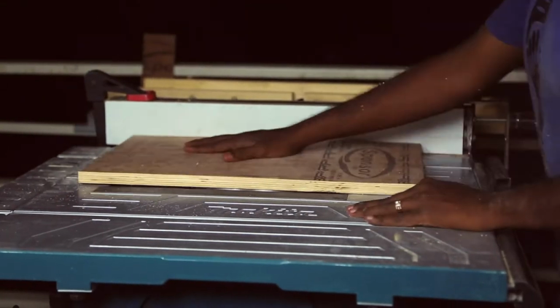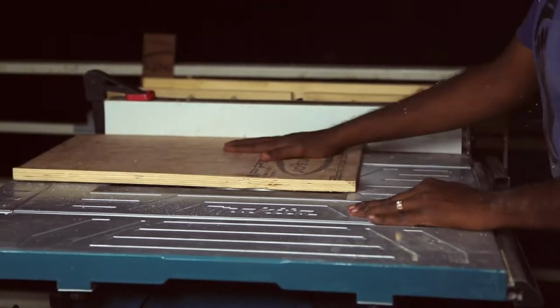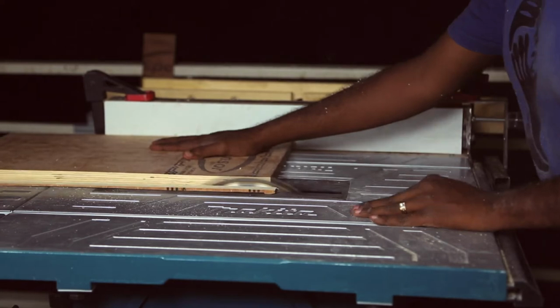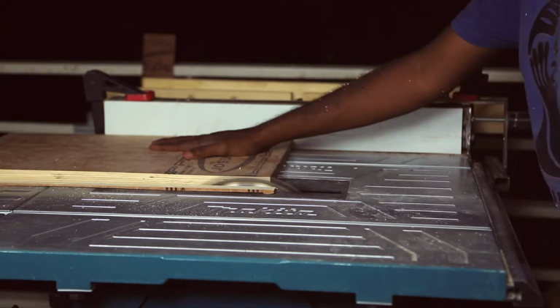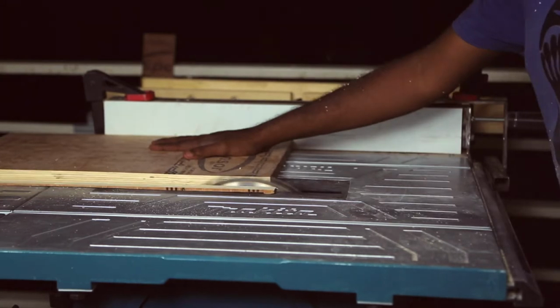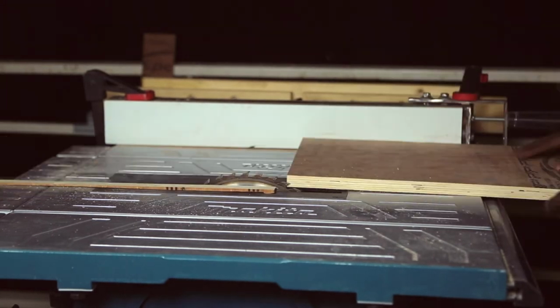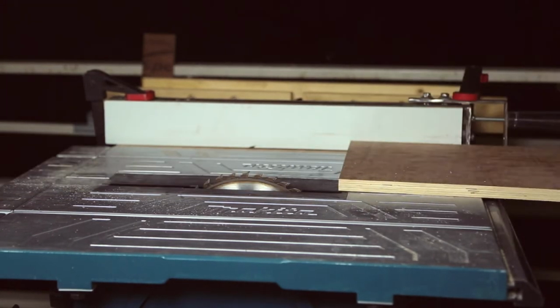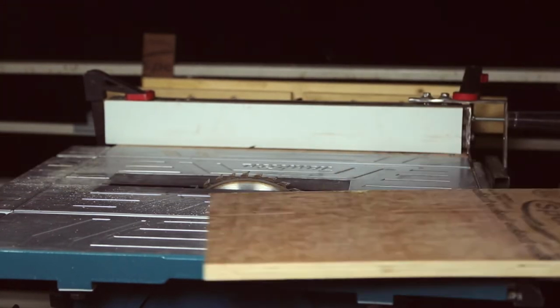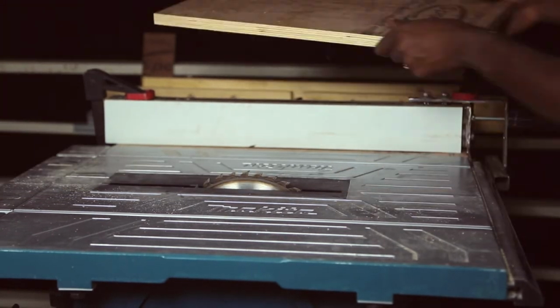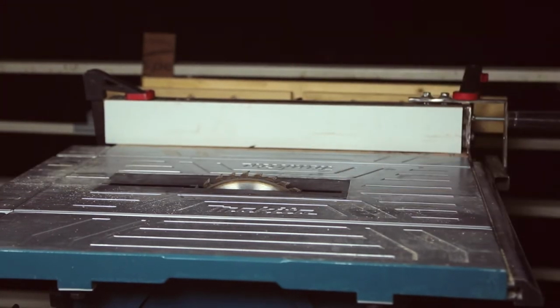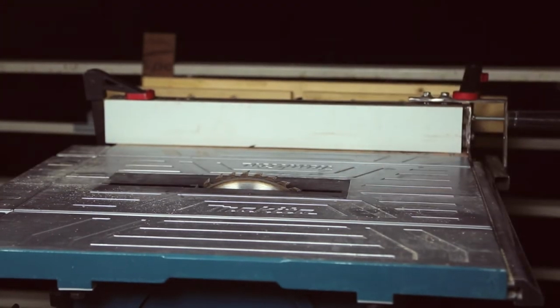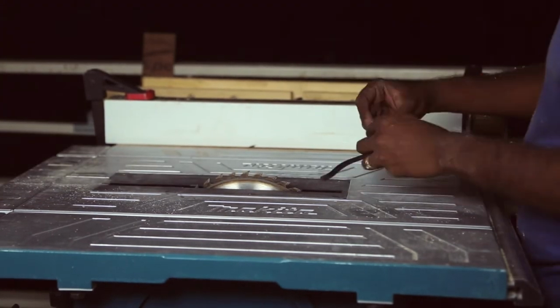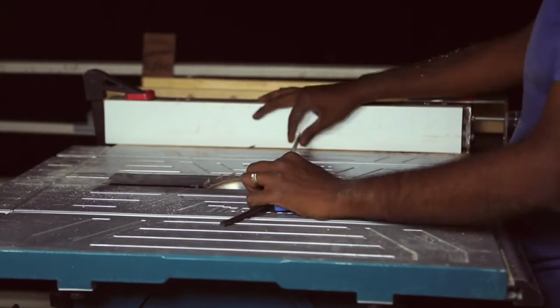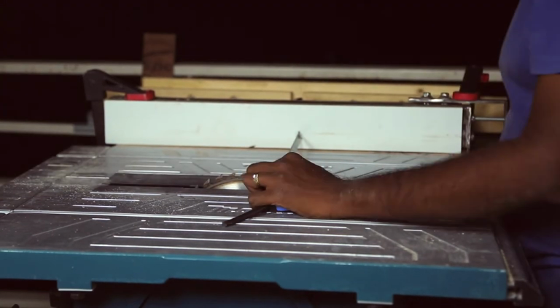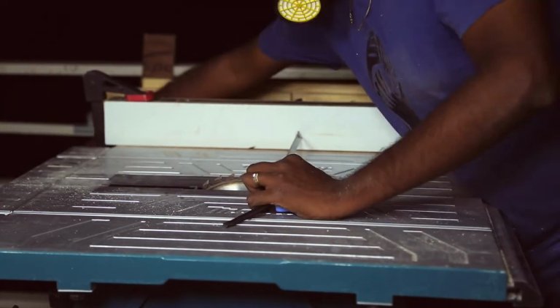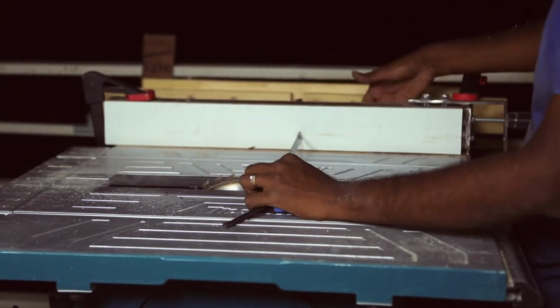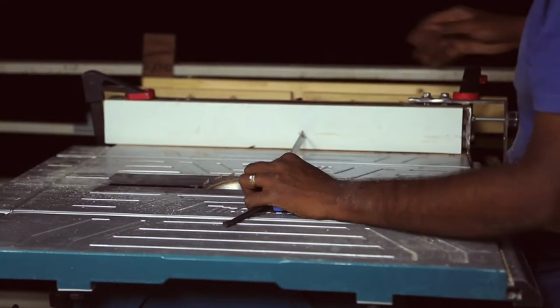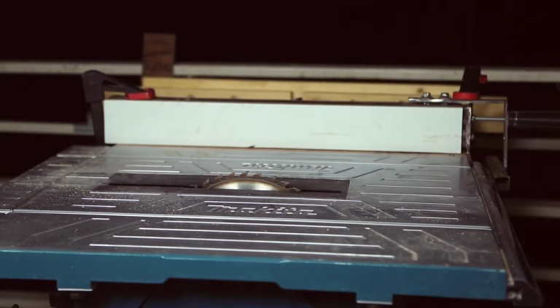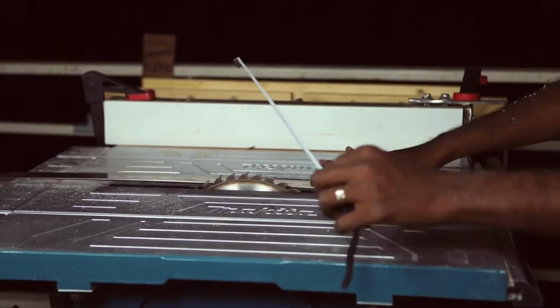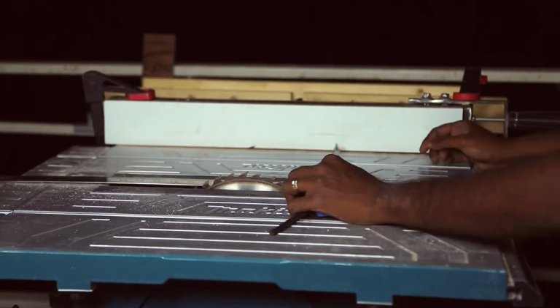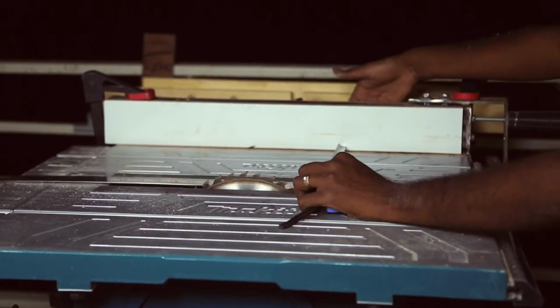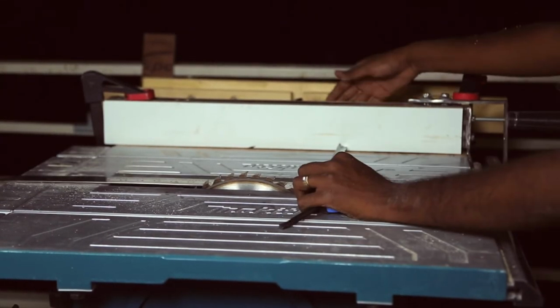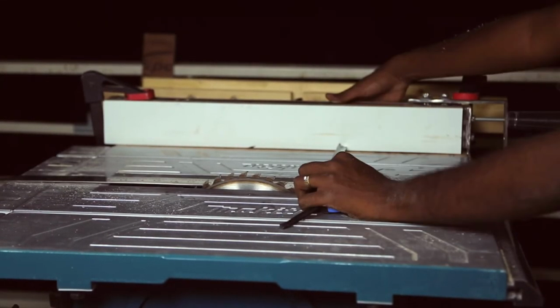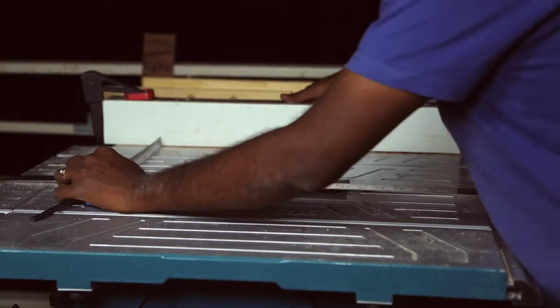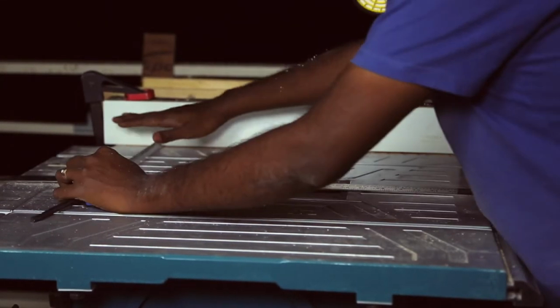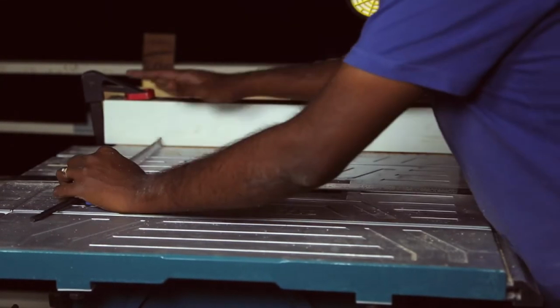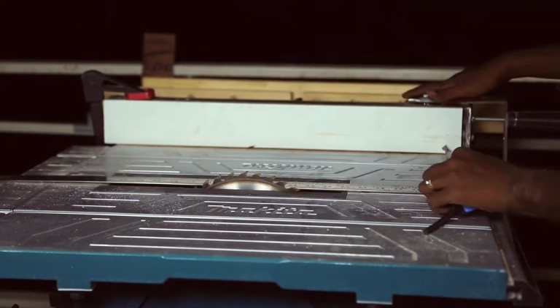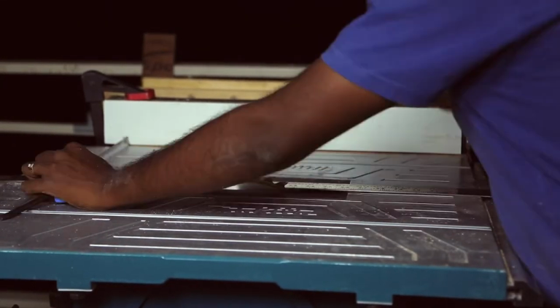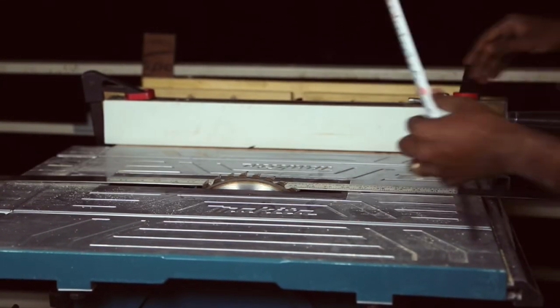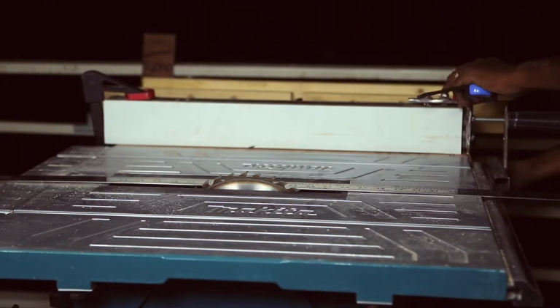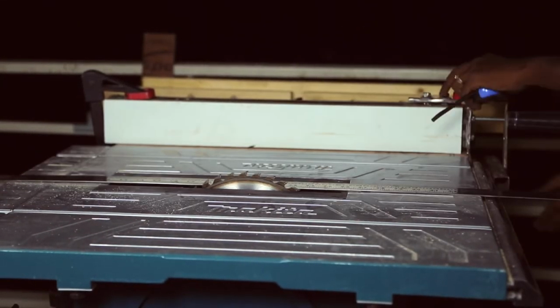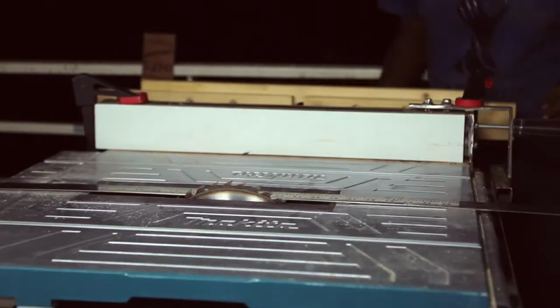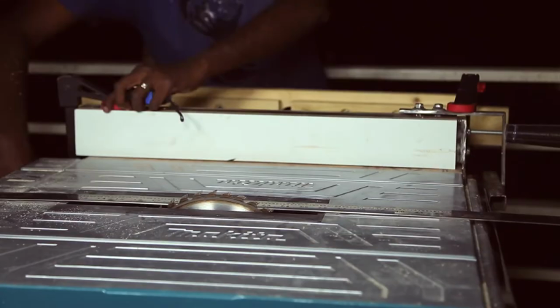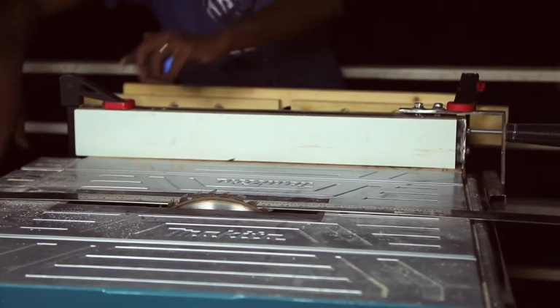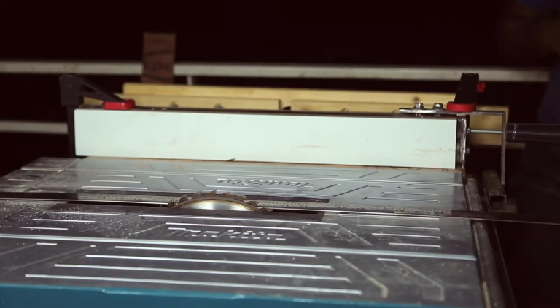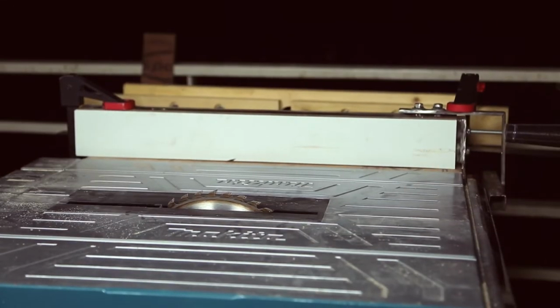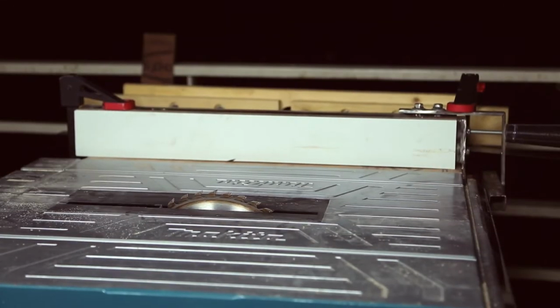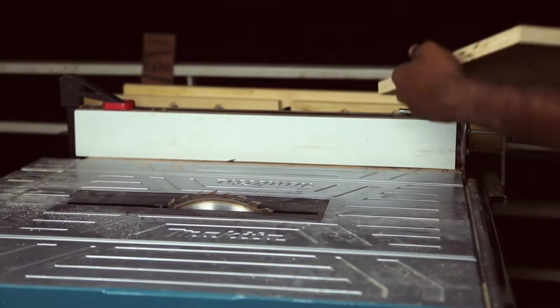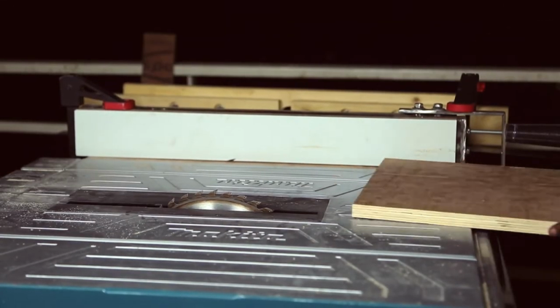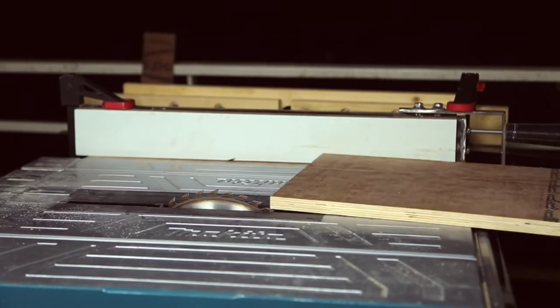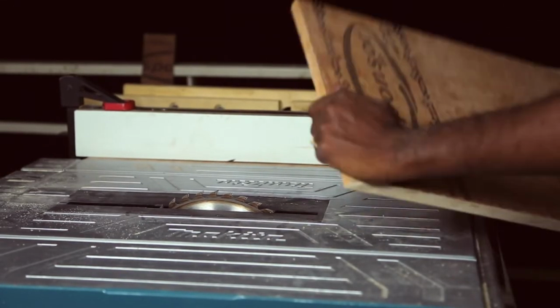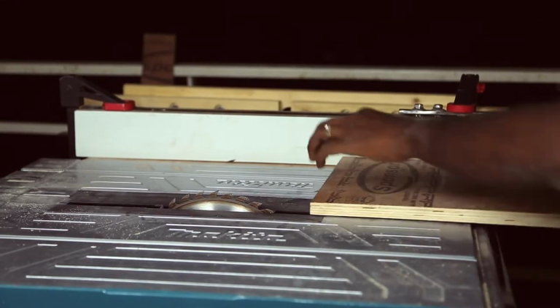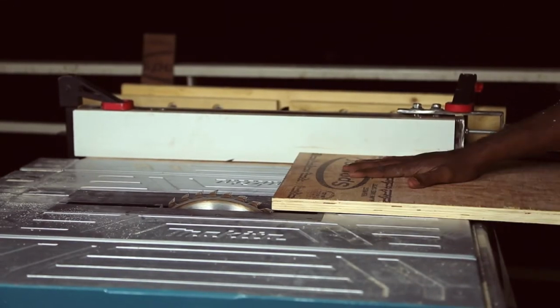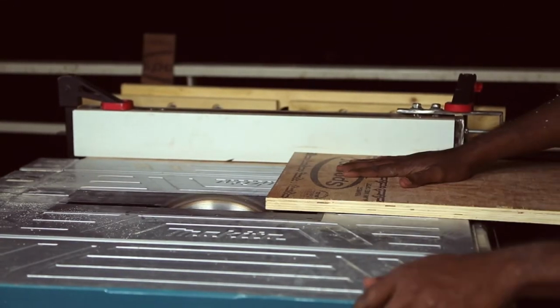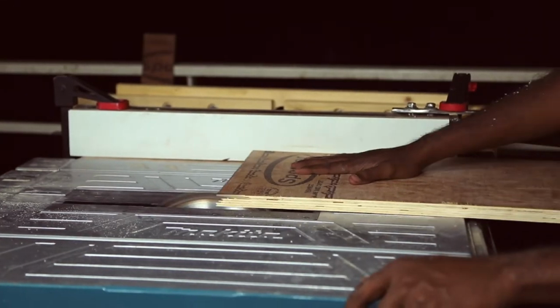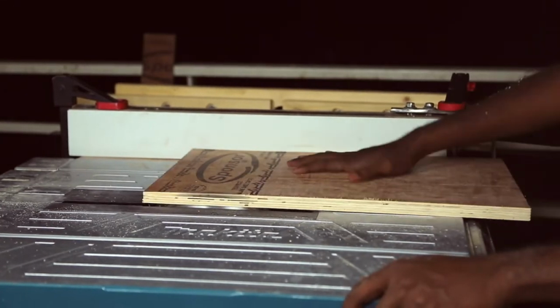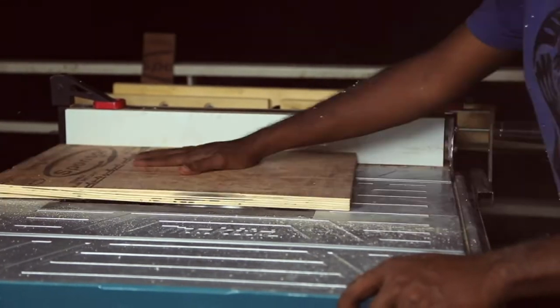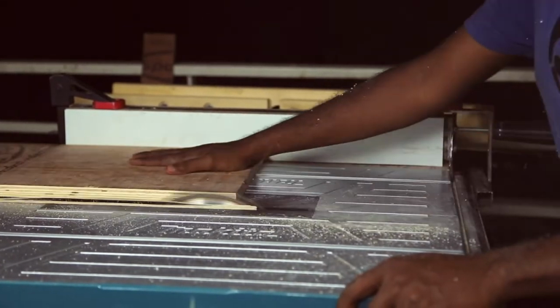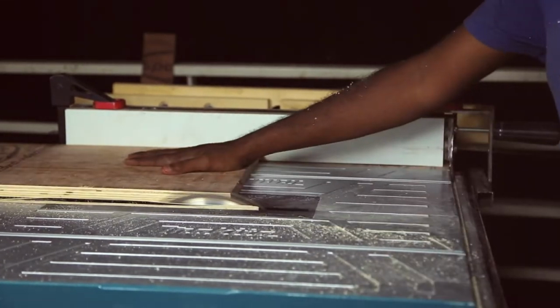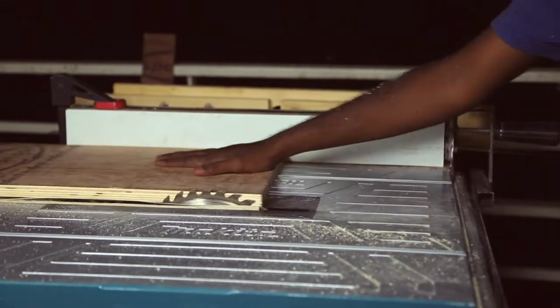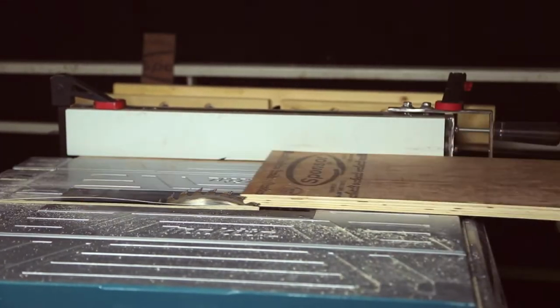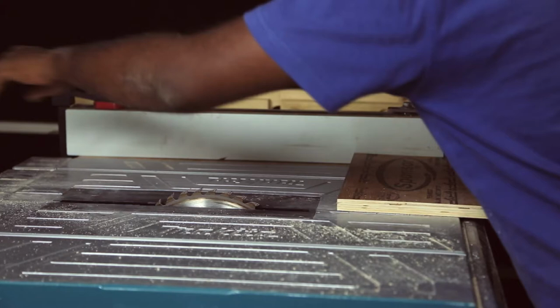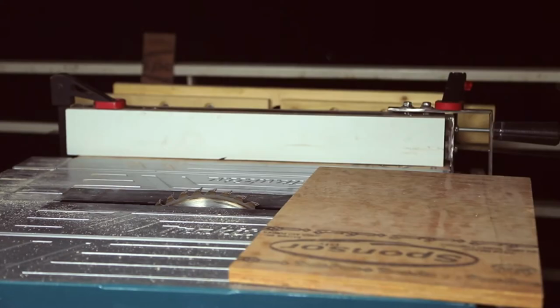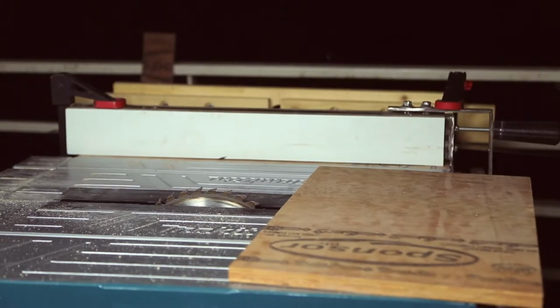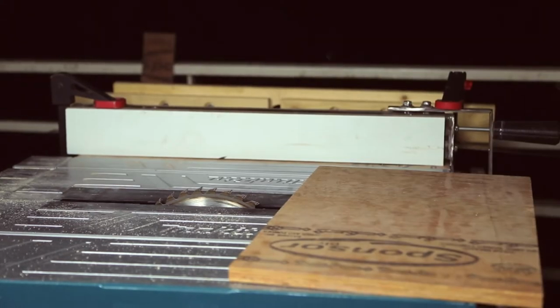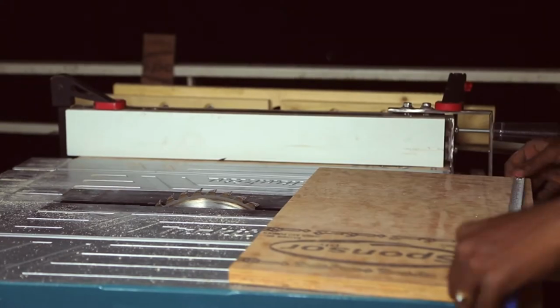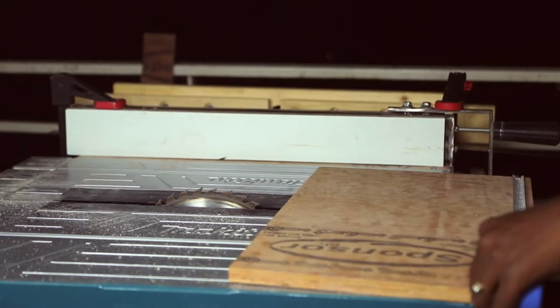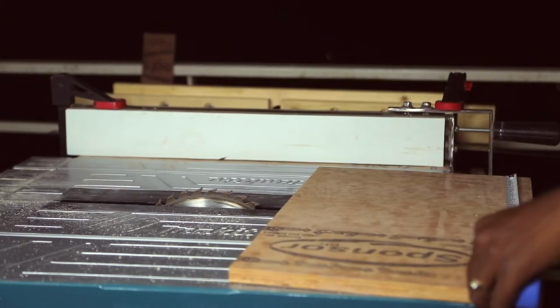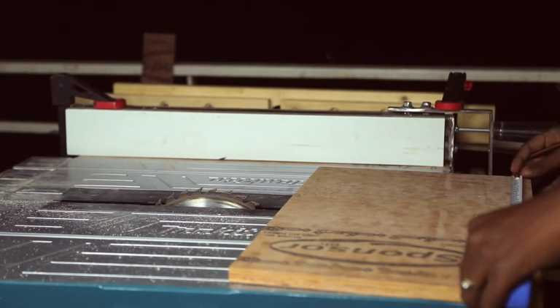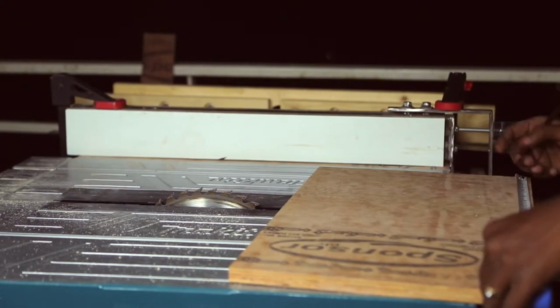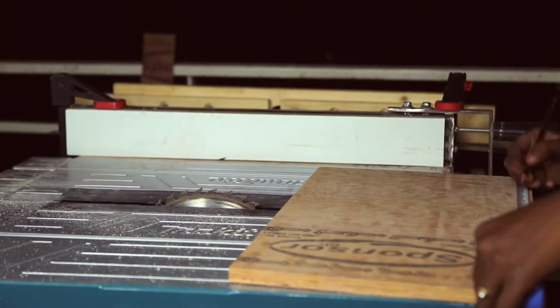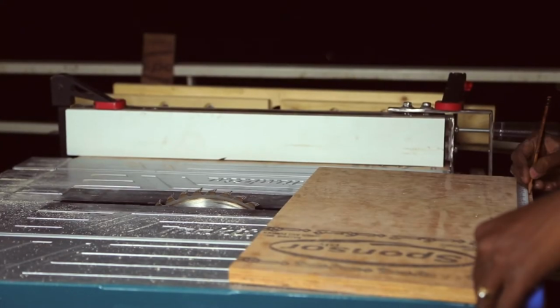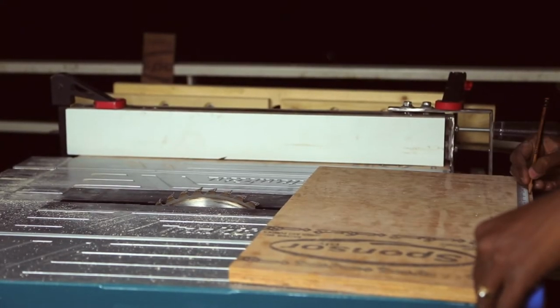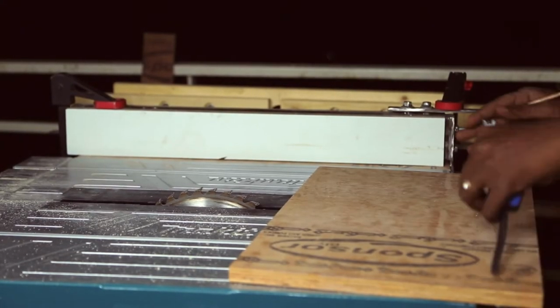To create the front faces of the drawer I used 18mm plywood. By setting up the fence I cut 4 front faces.